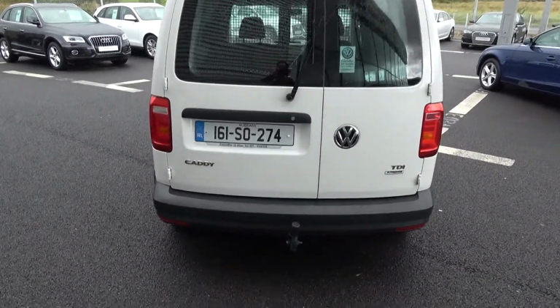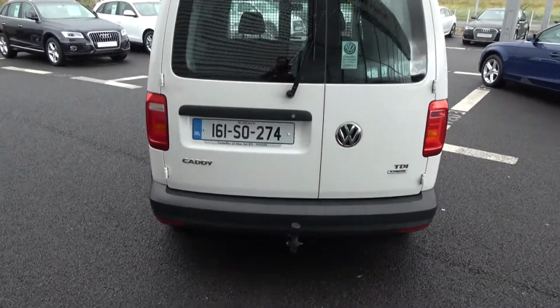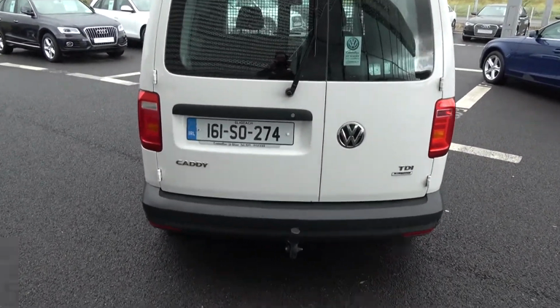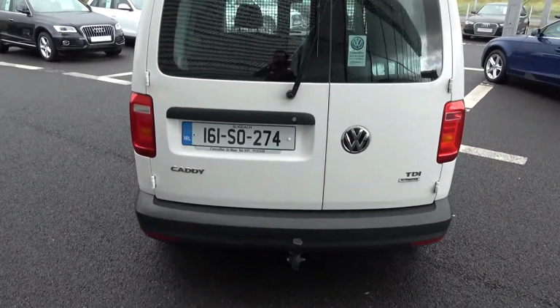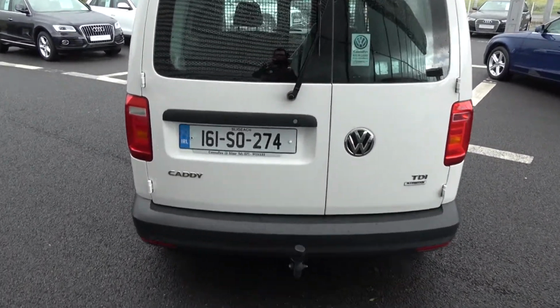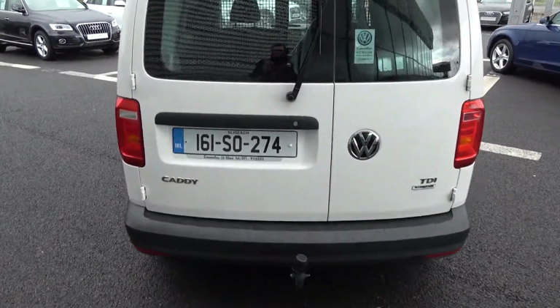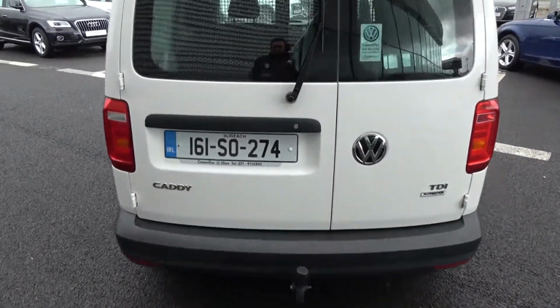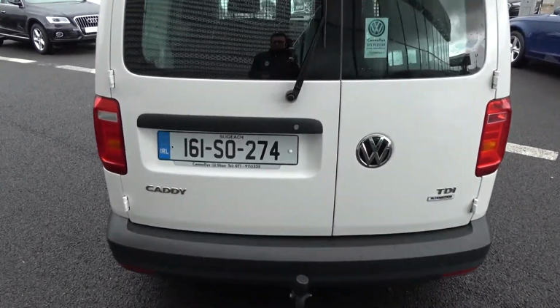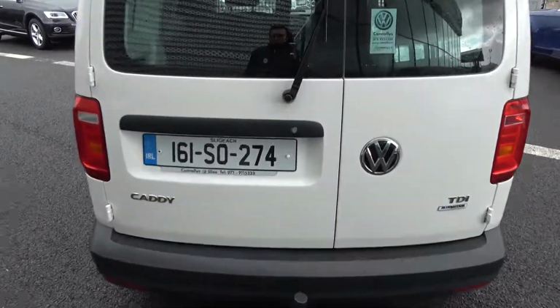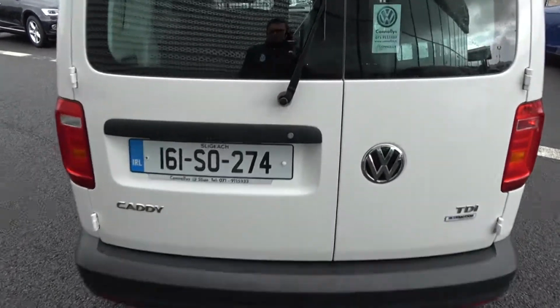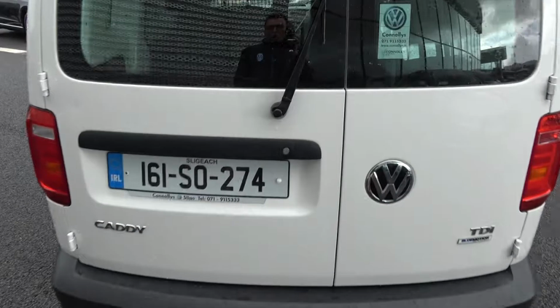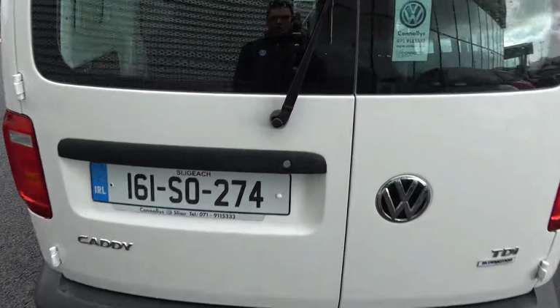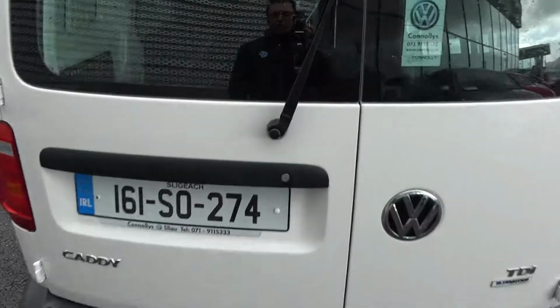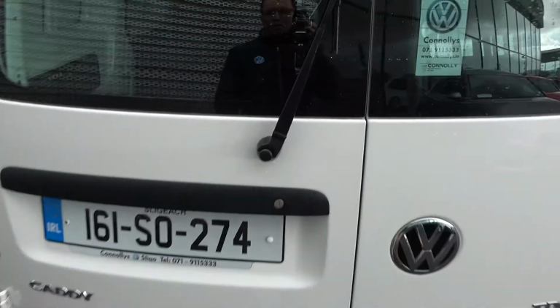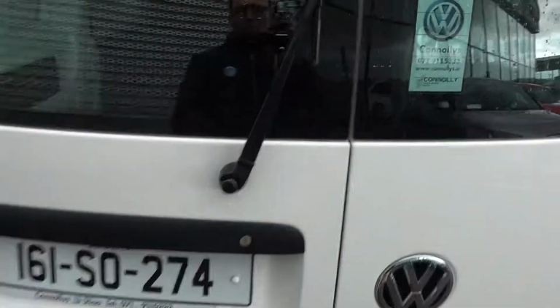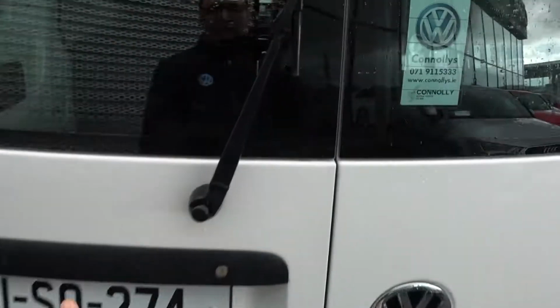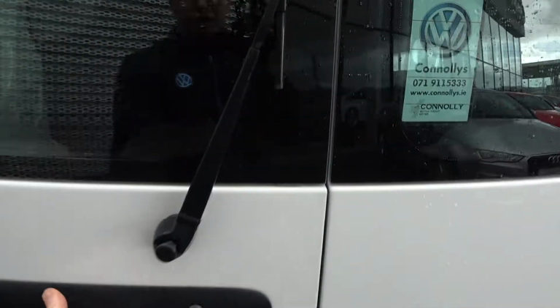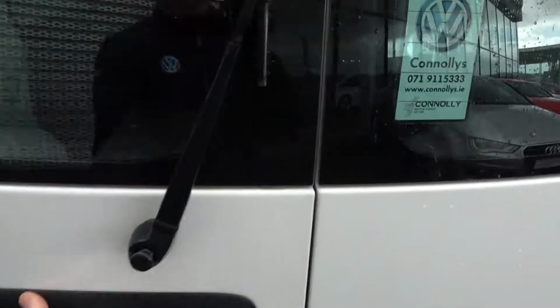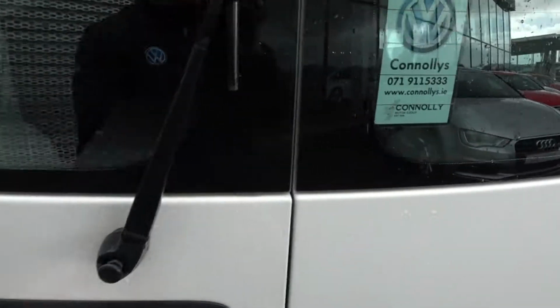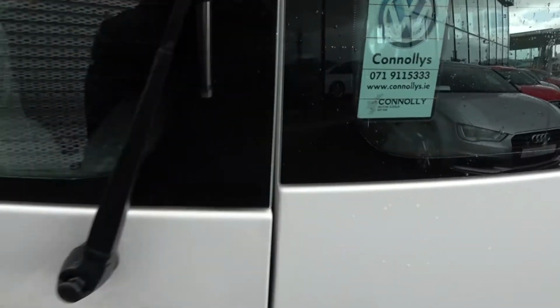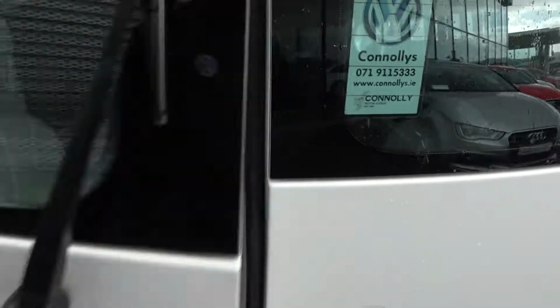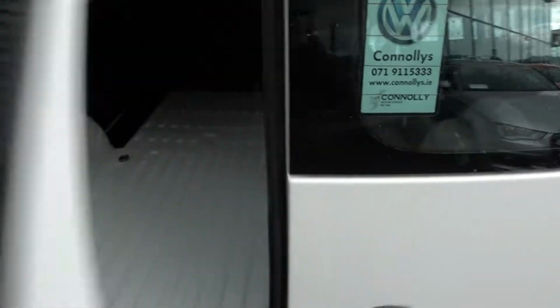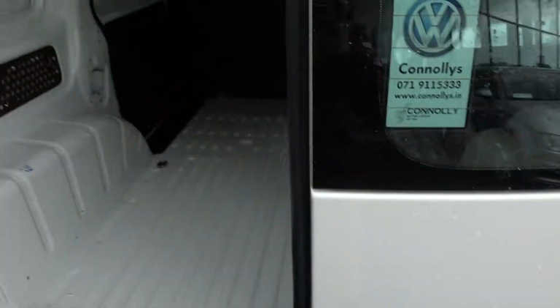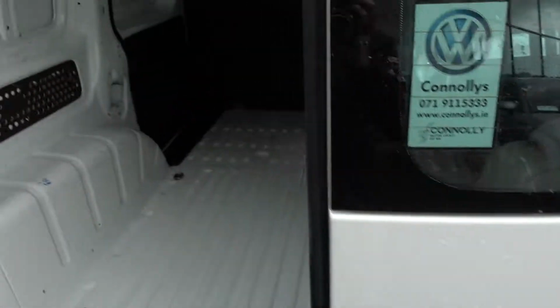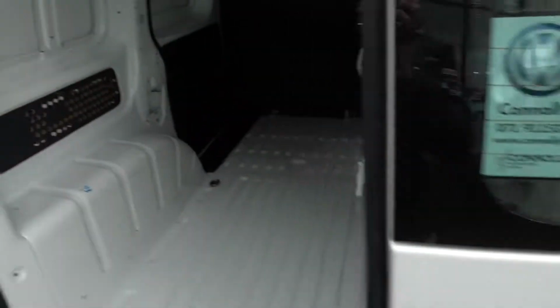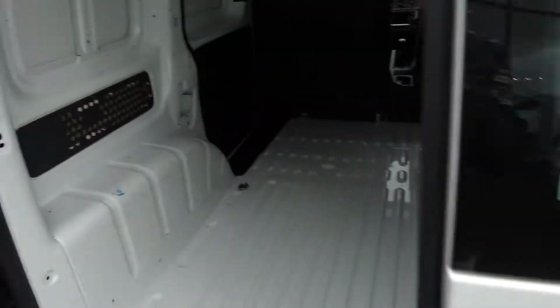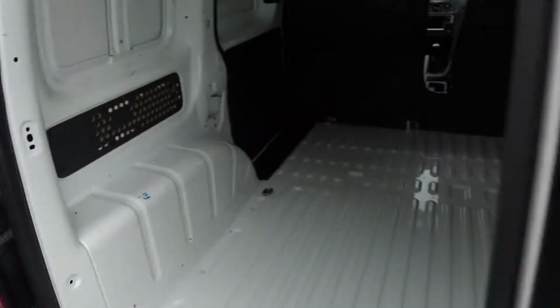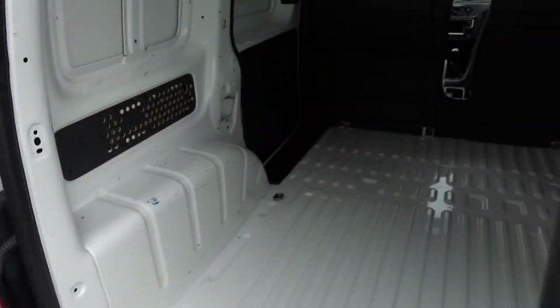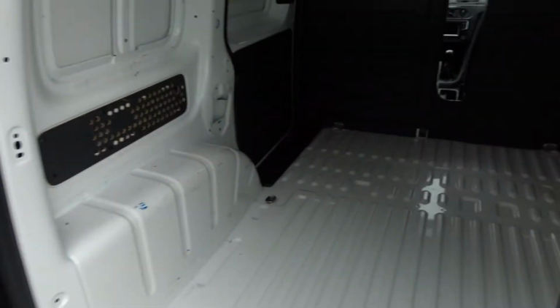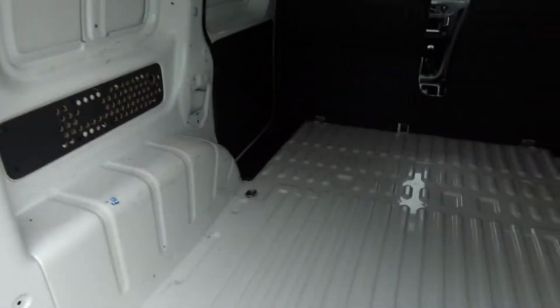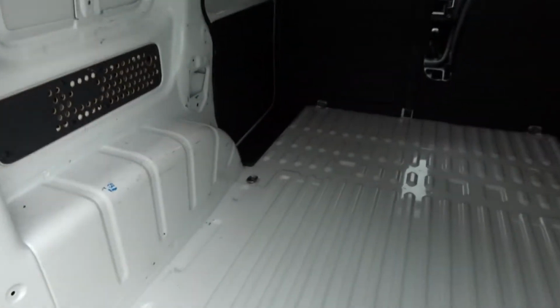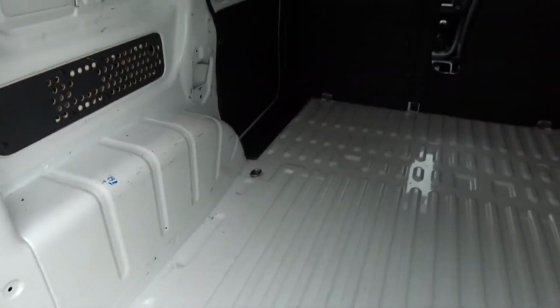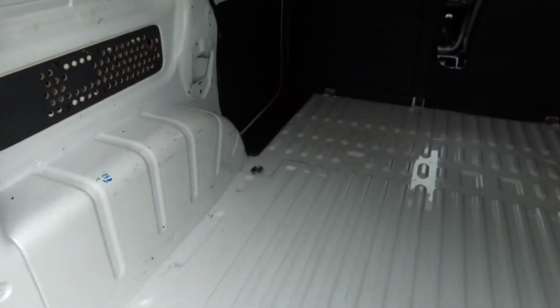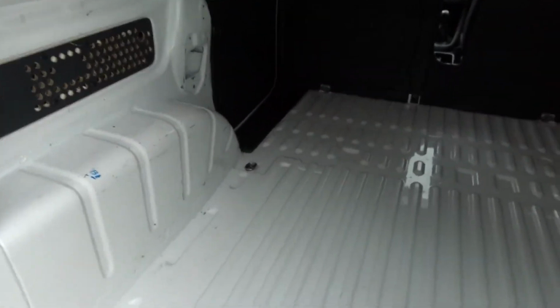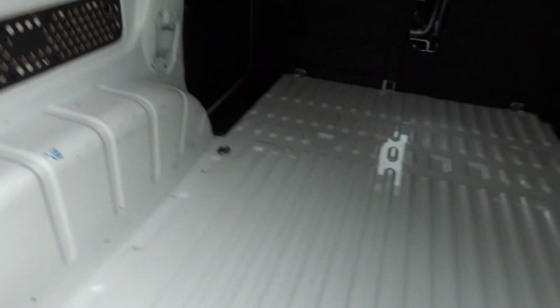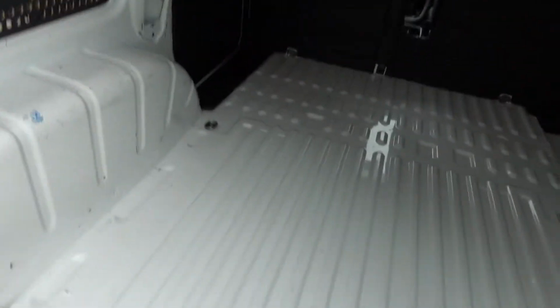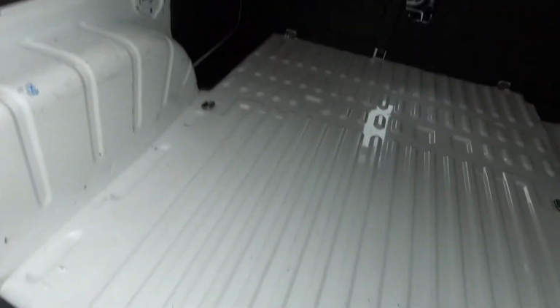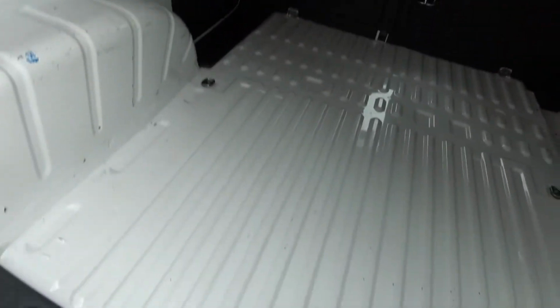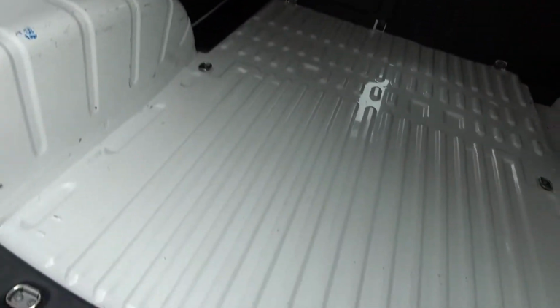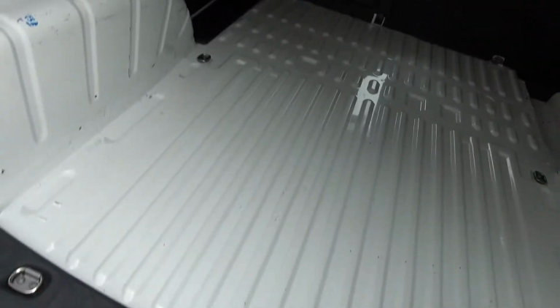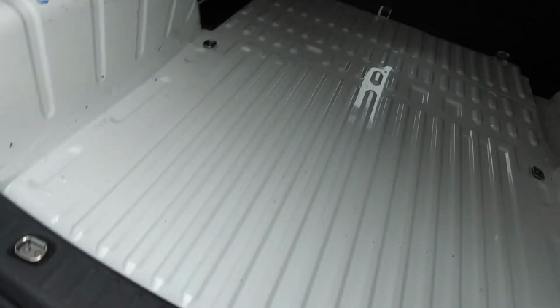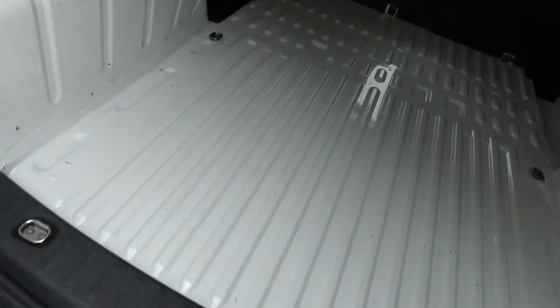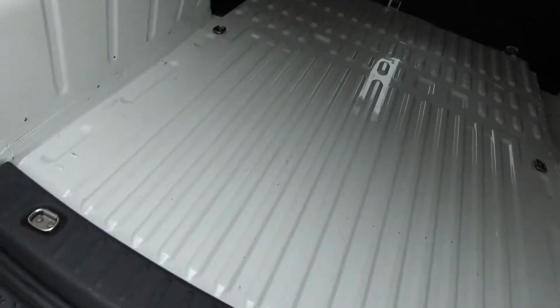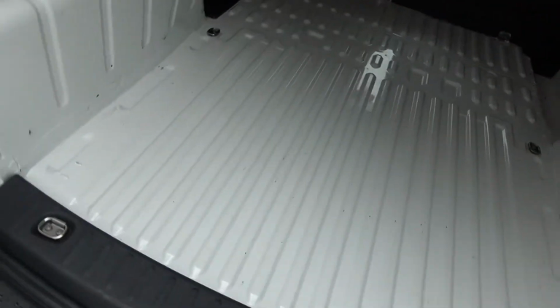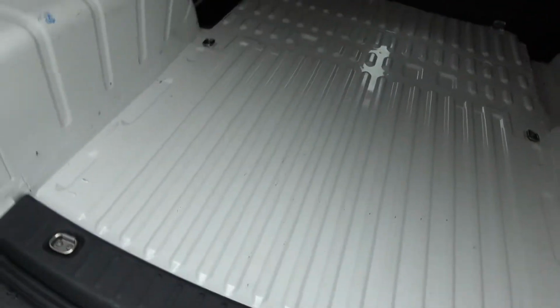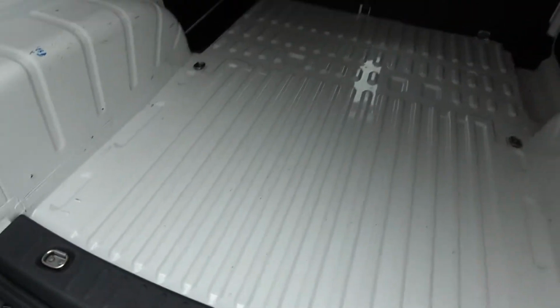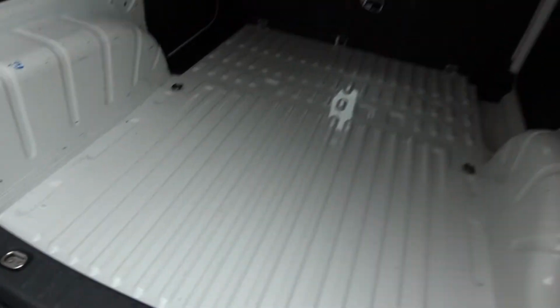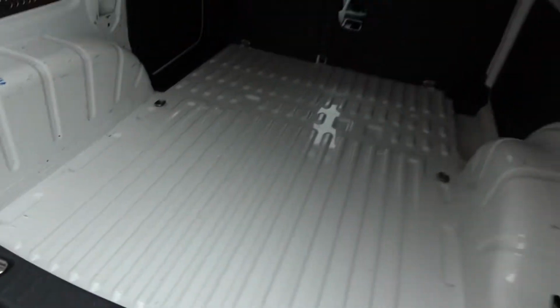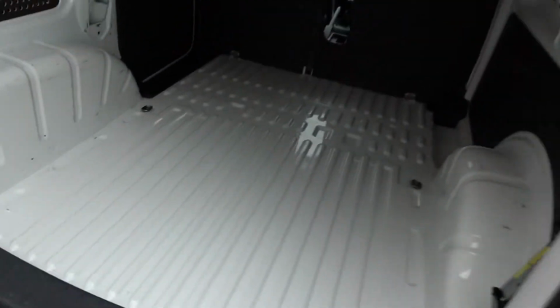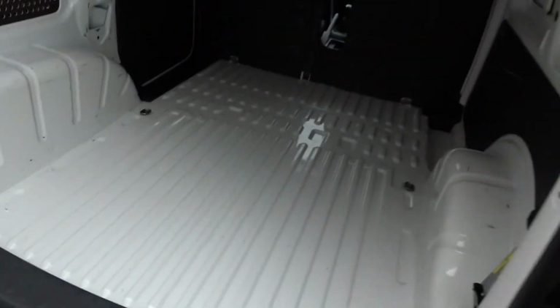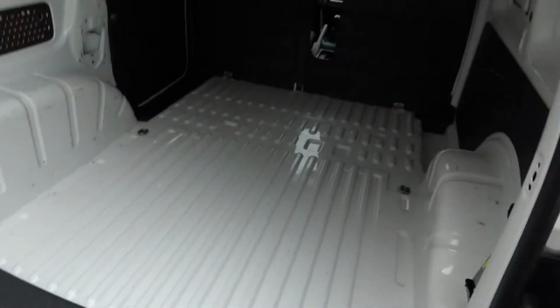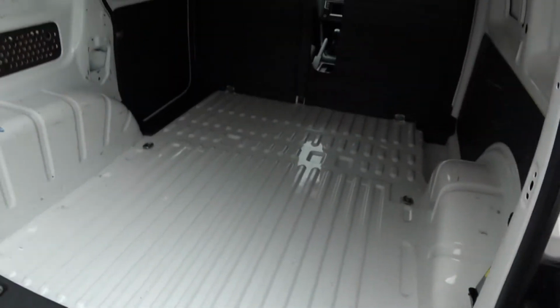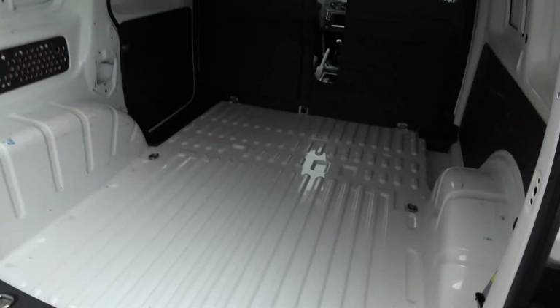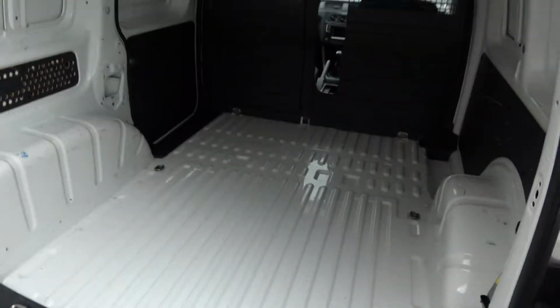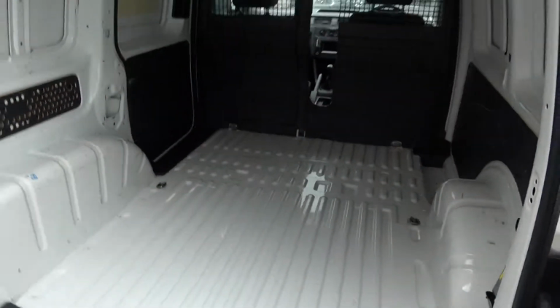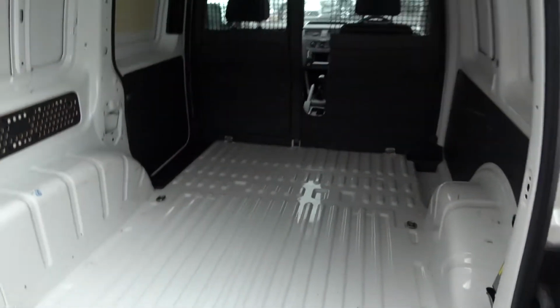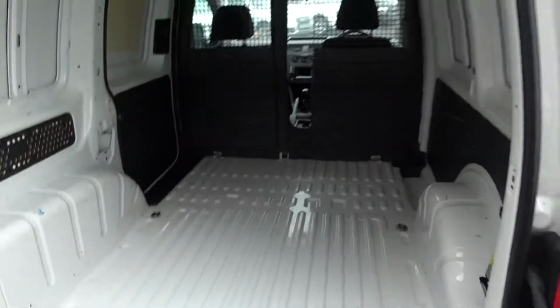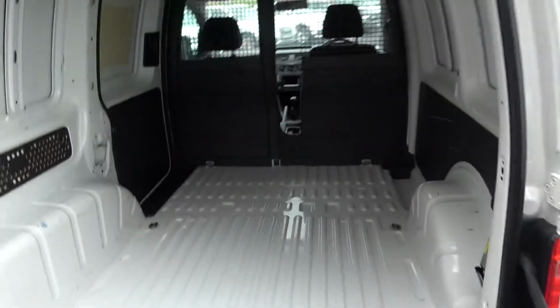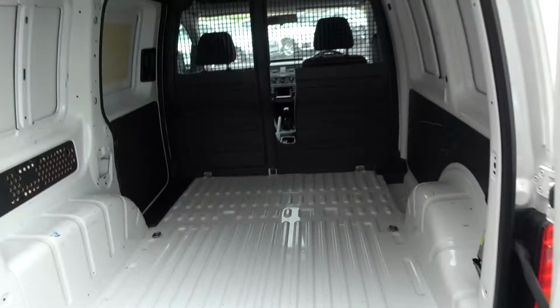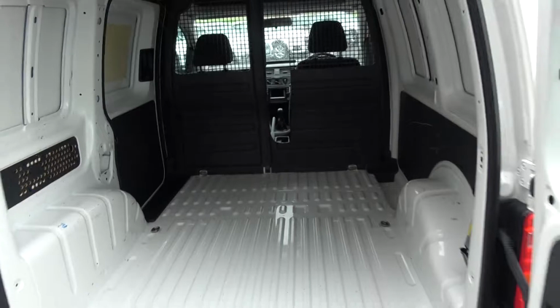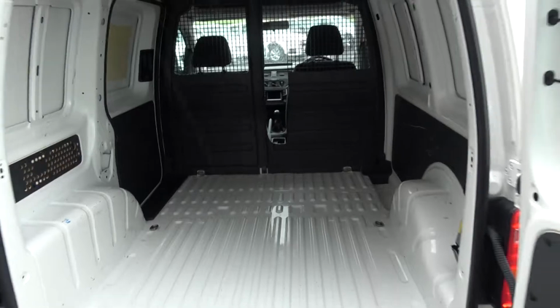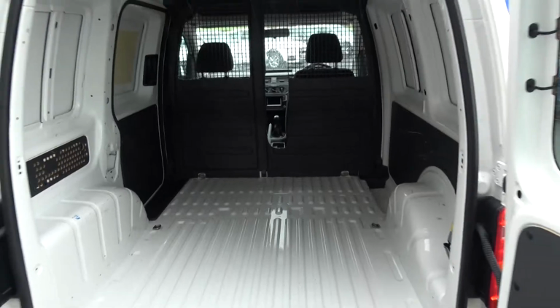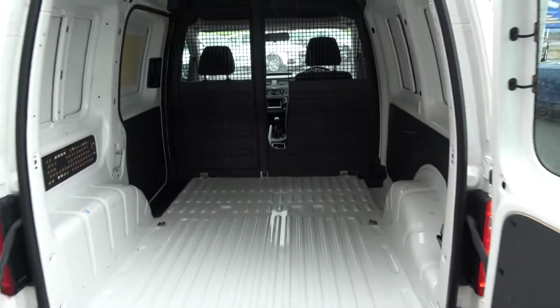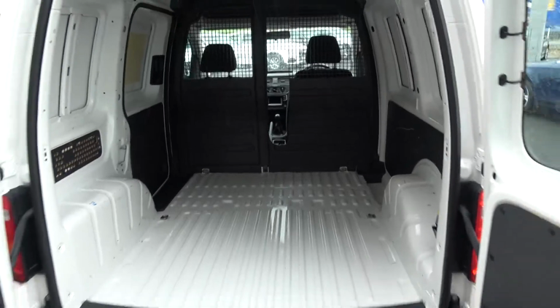Just pop the doors open there and you'll see just how much space there is with the Volkswagen Caddy panel van — absolutely spacious.